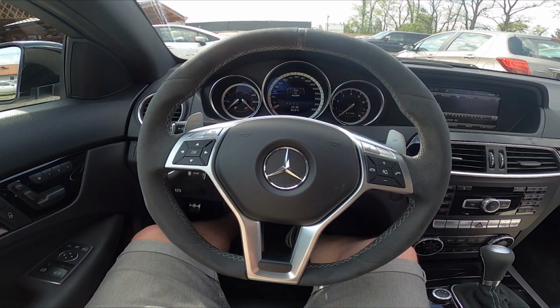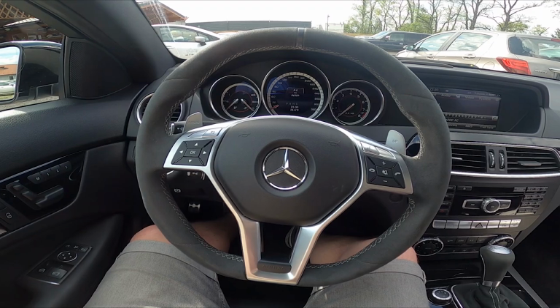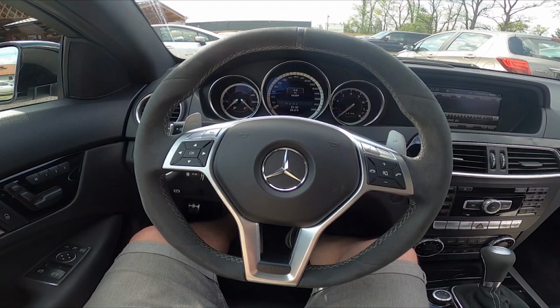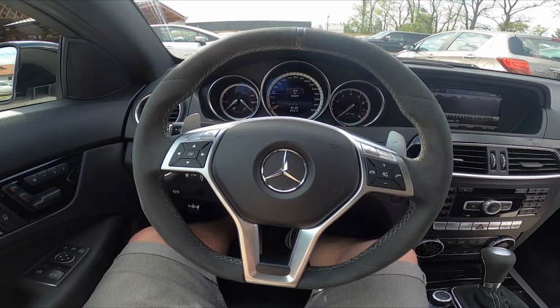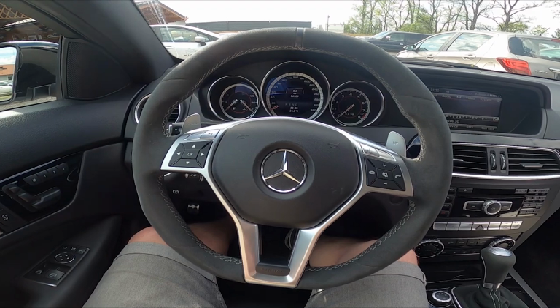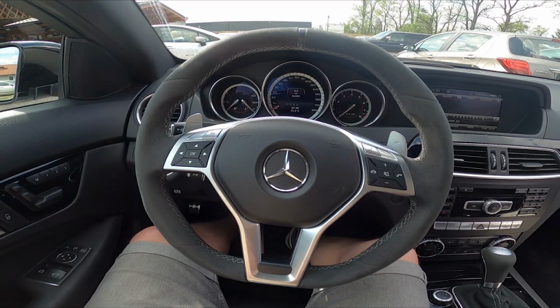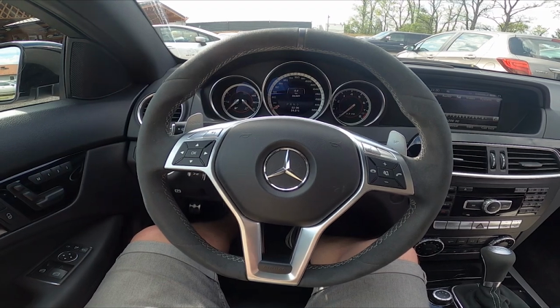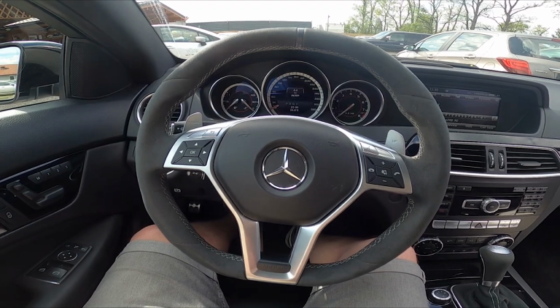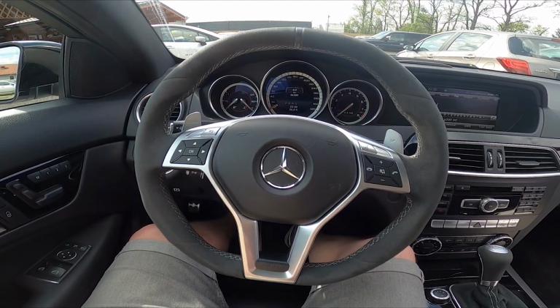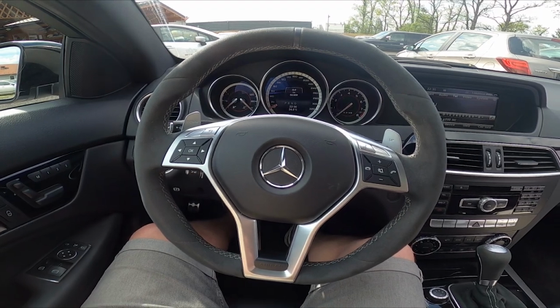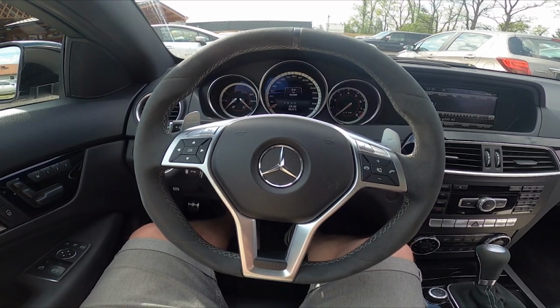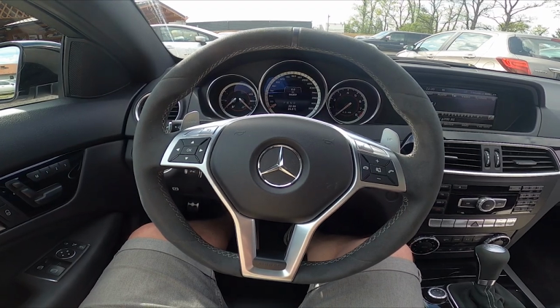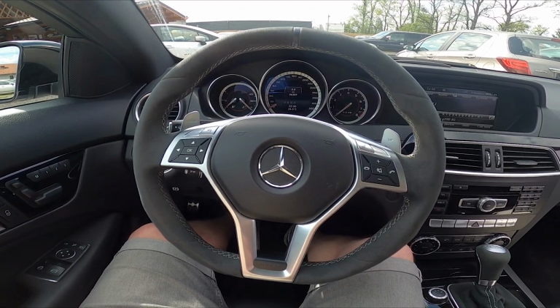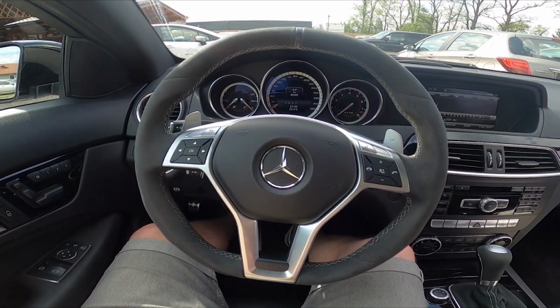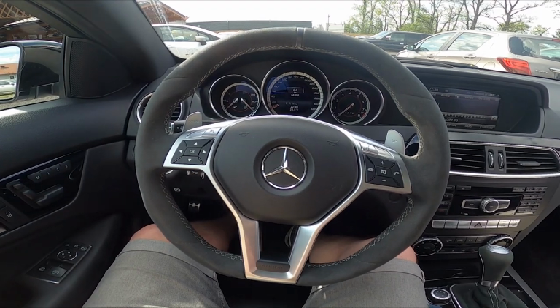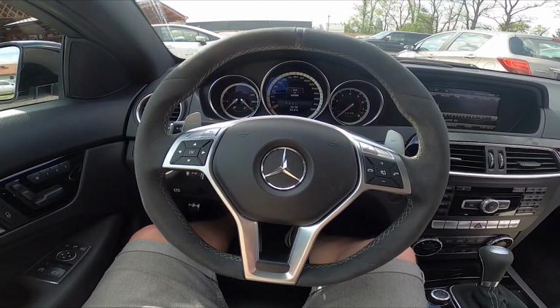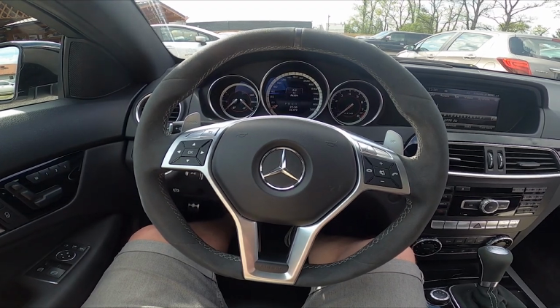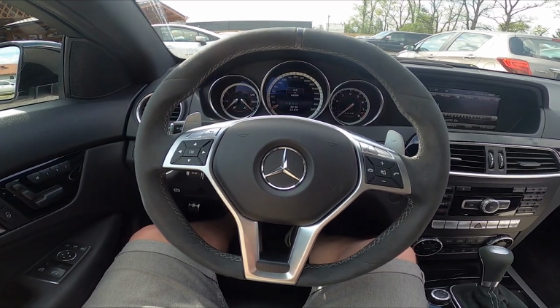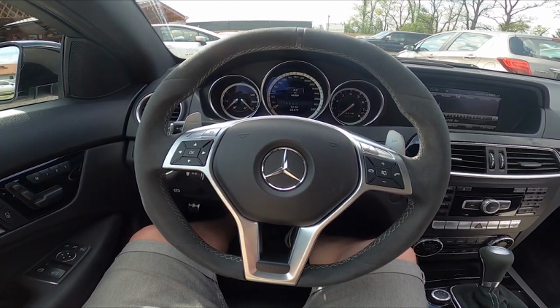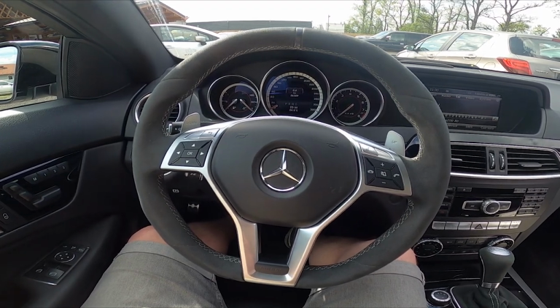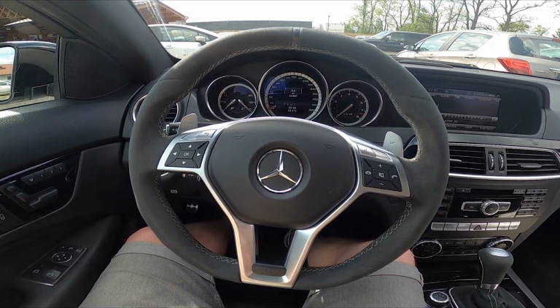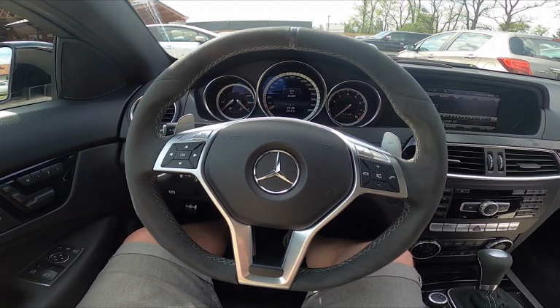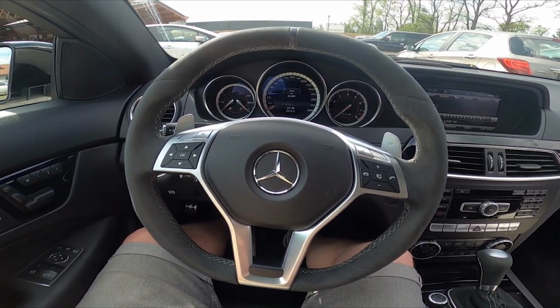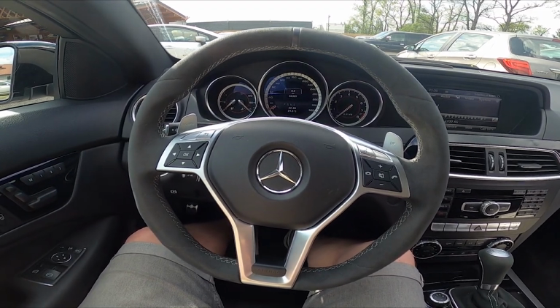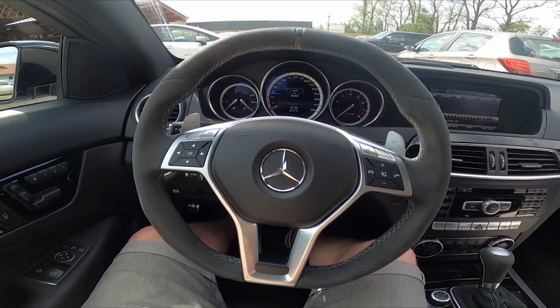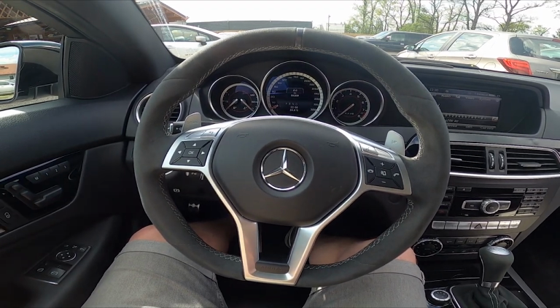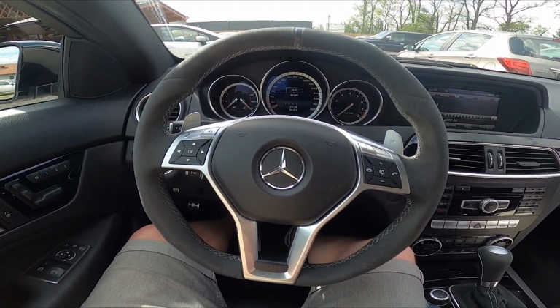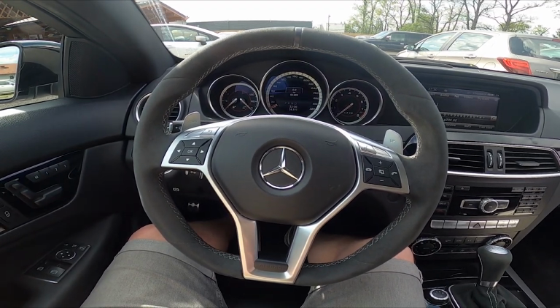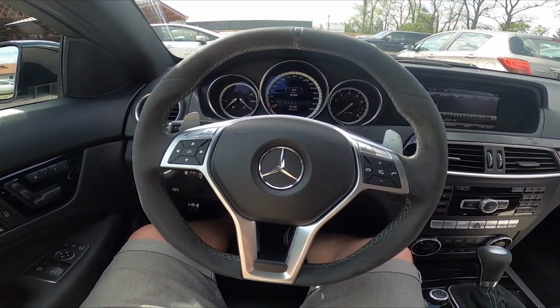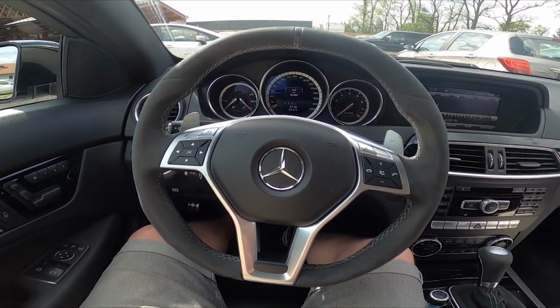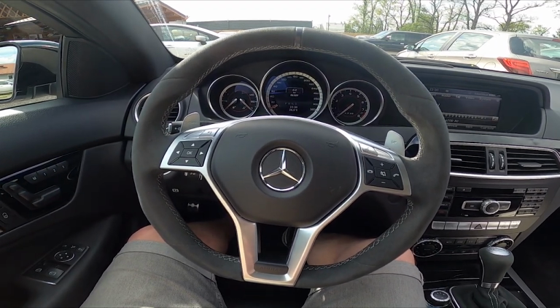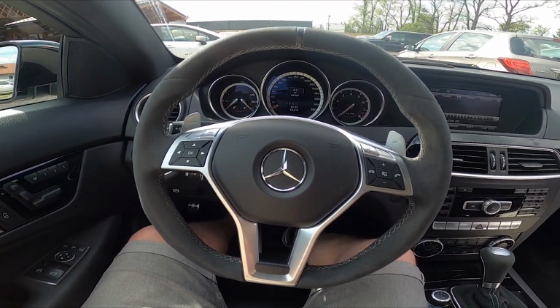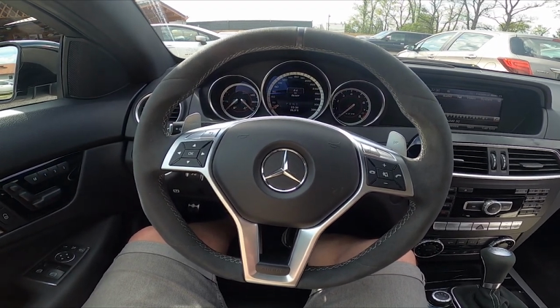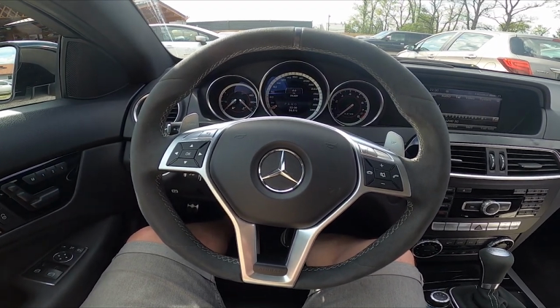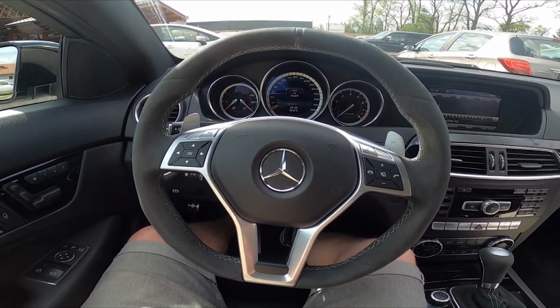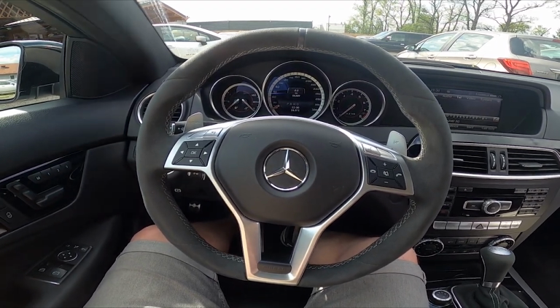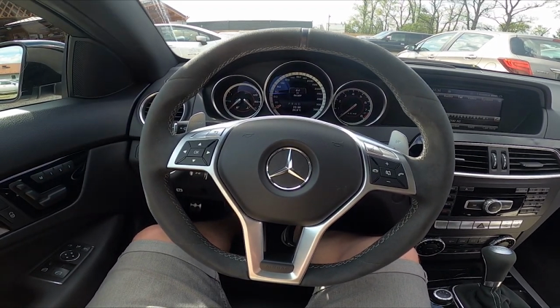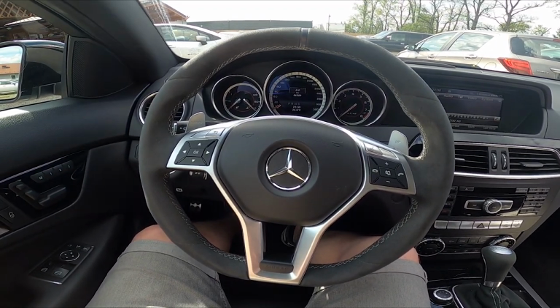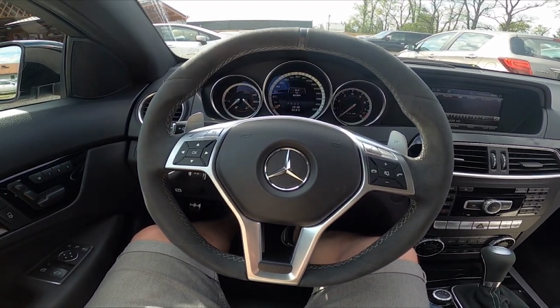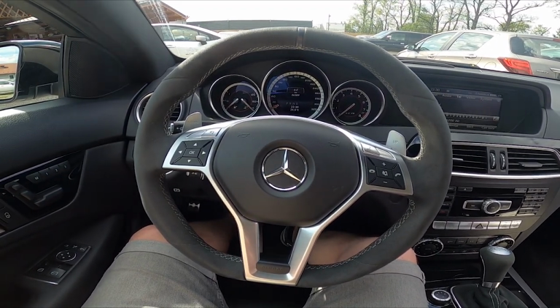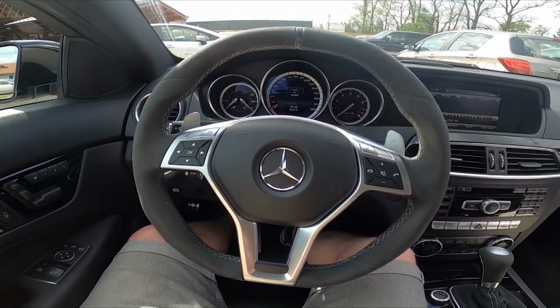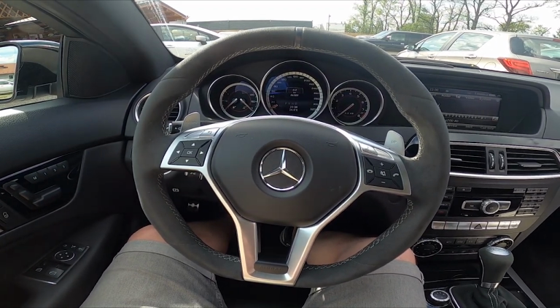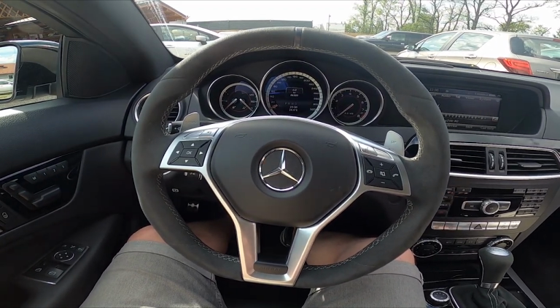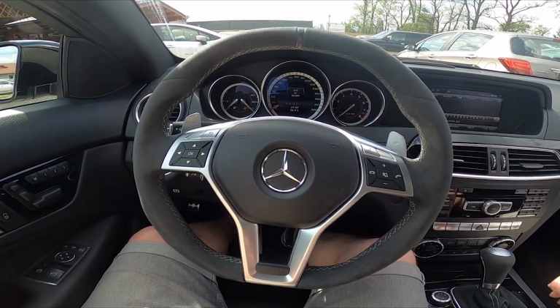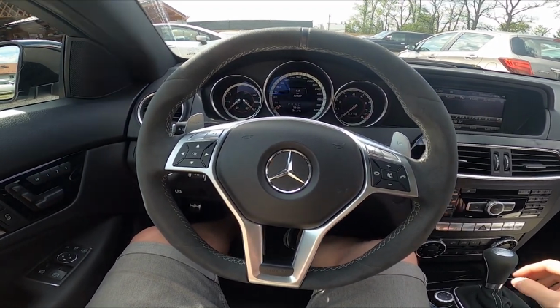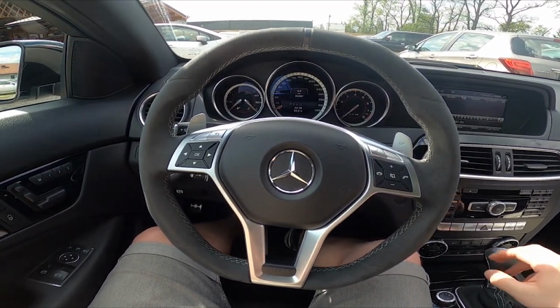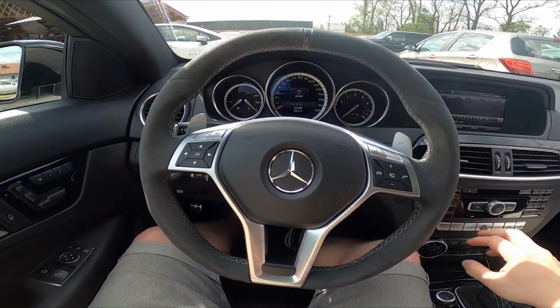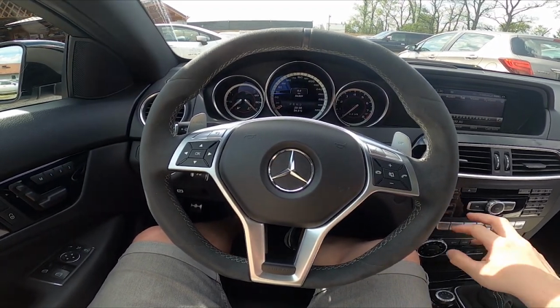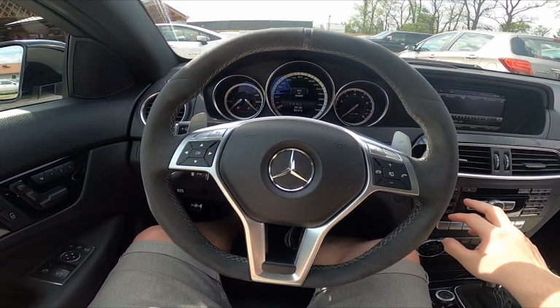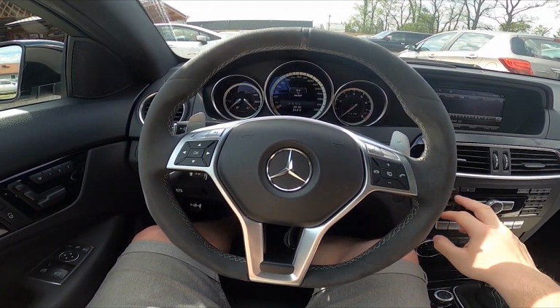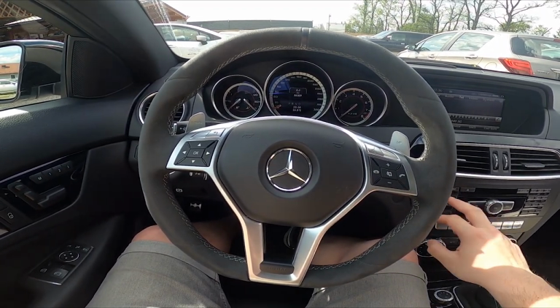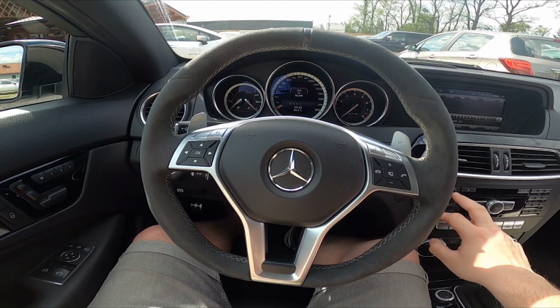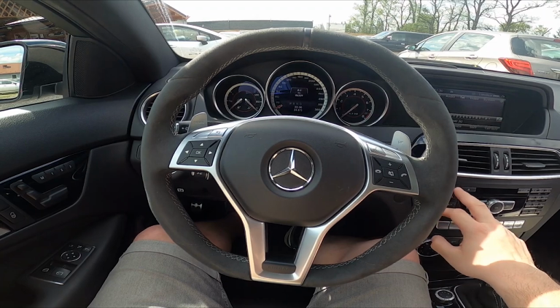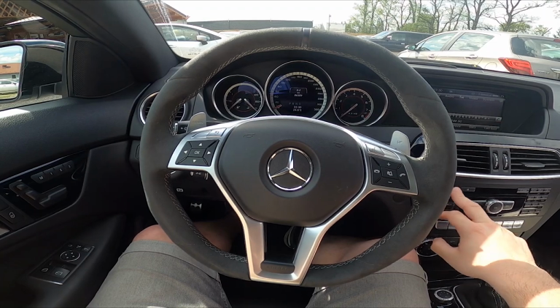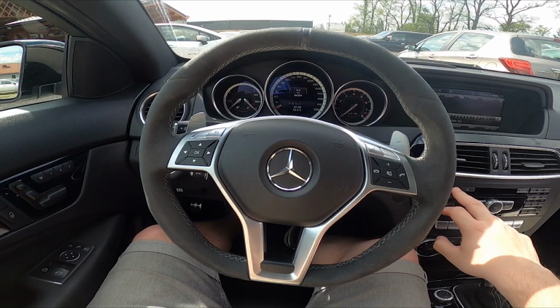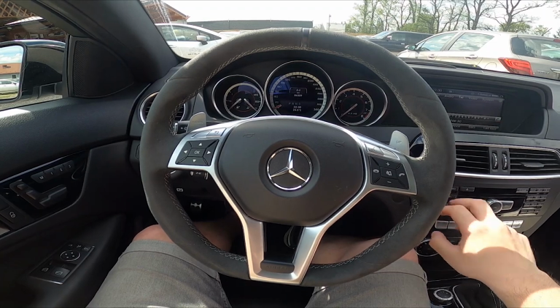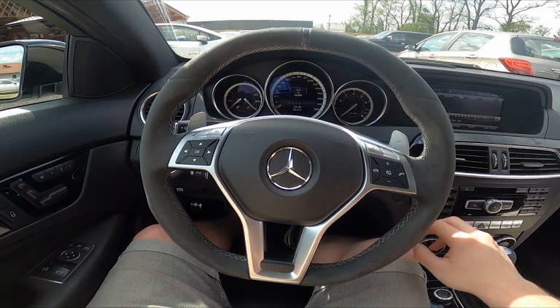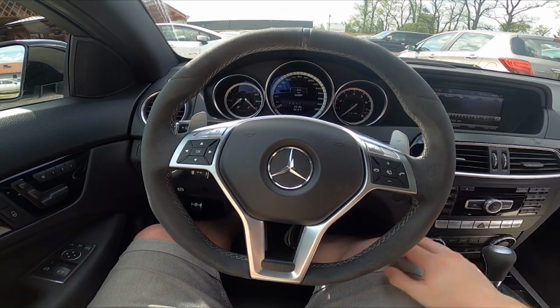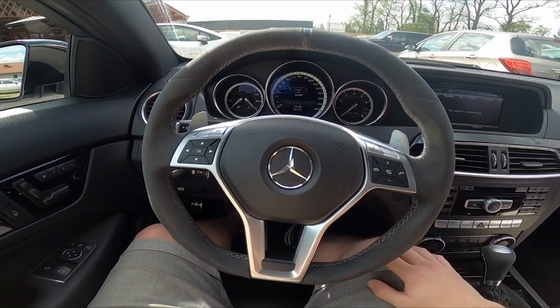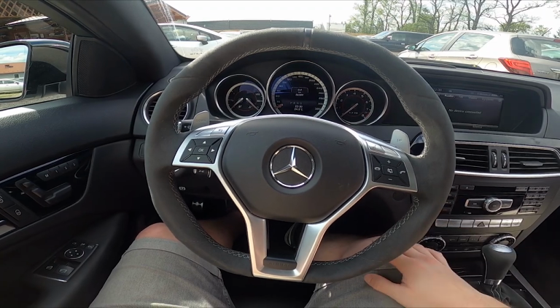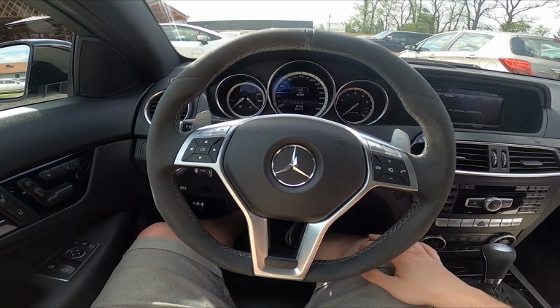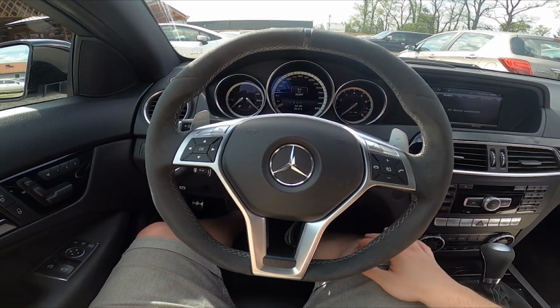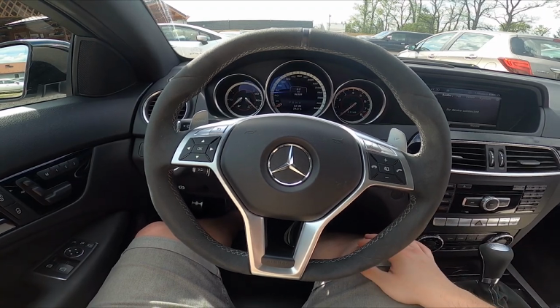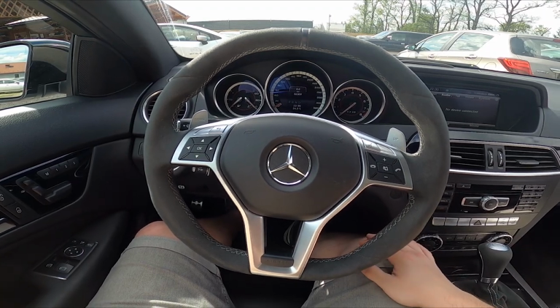Hello, today I'm in a Mercedes C63. In this video I'll show you how to make a phone call via the car system.